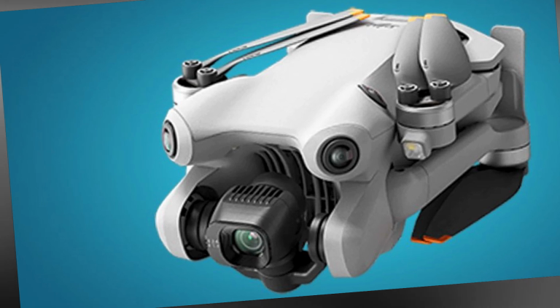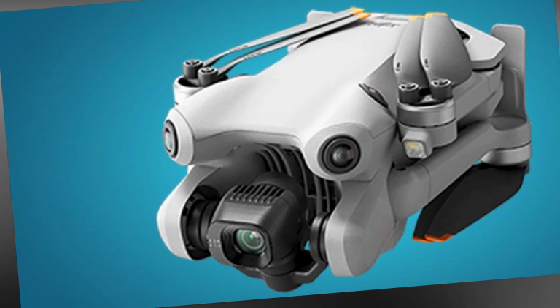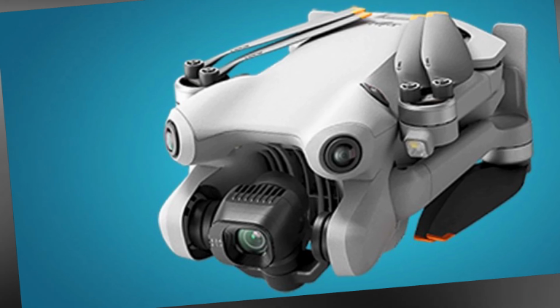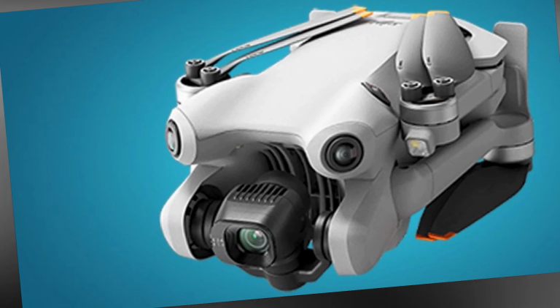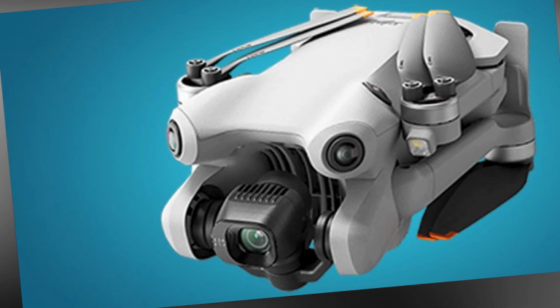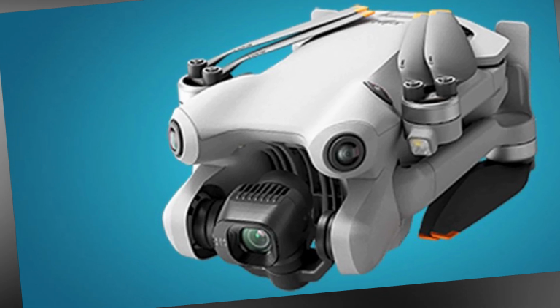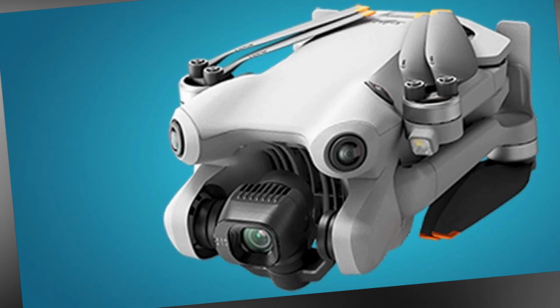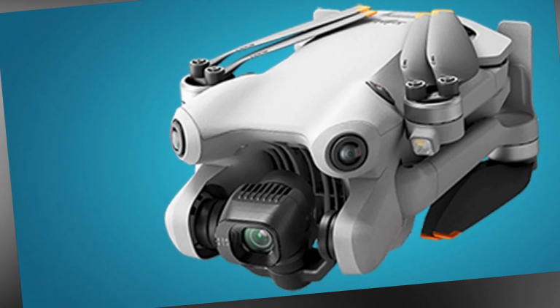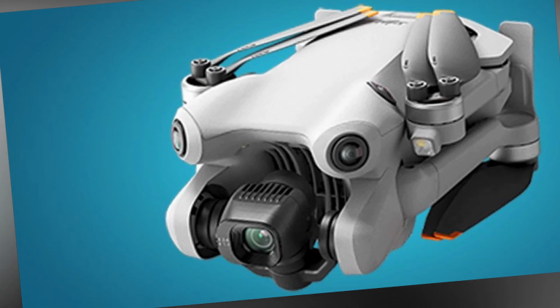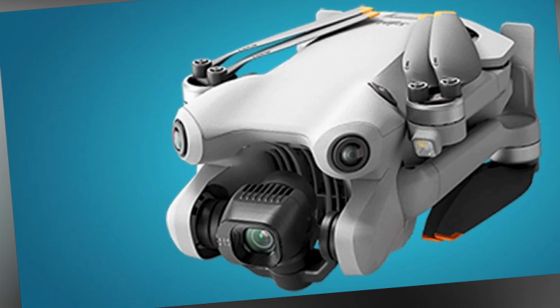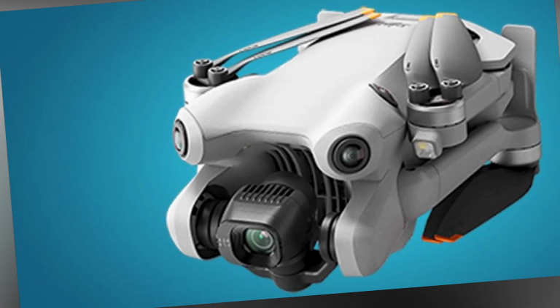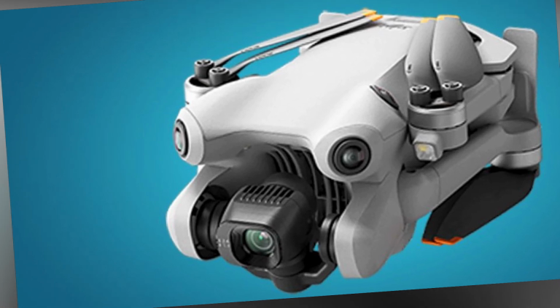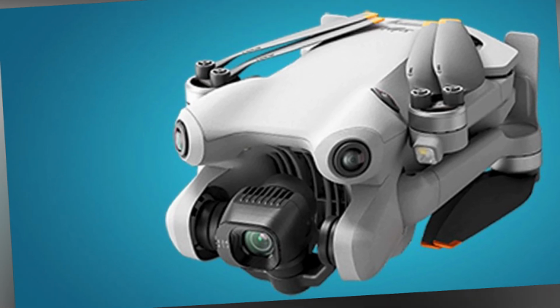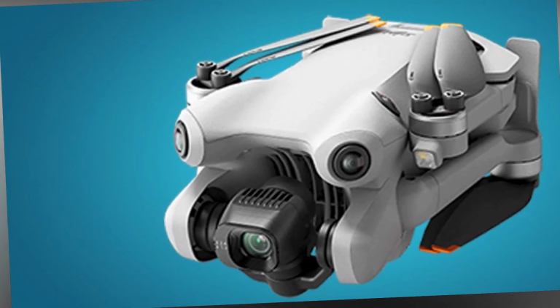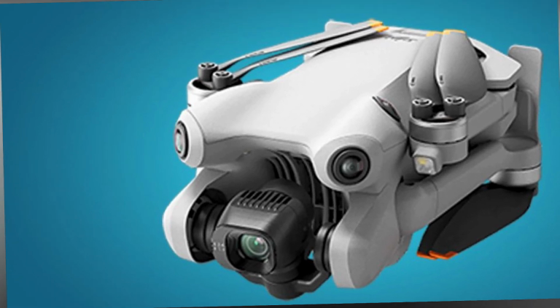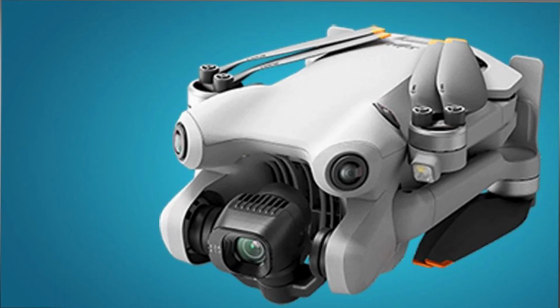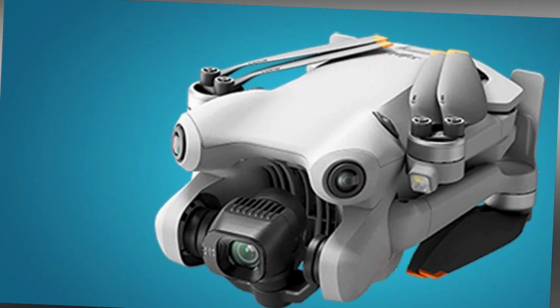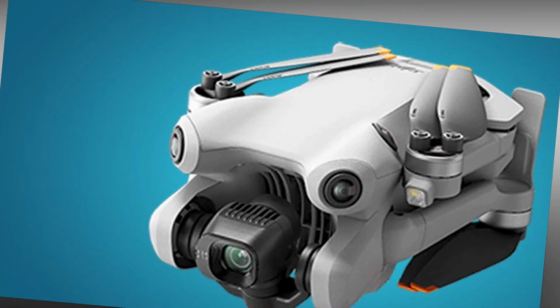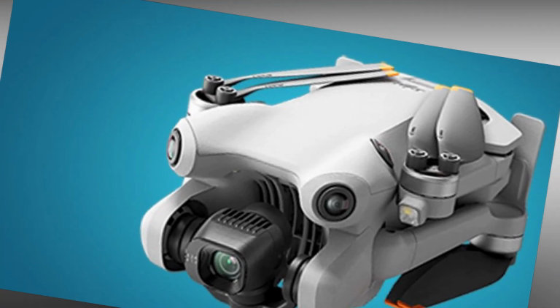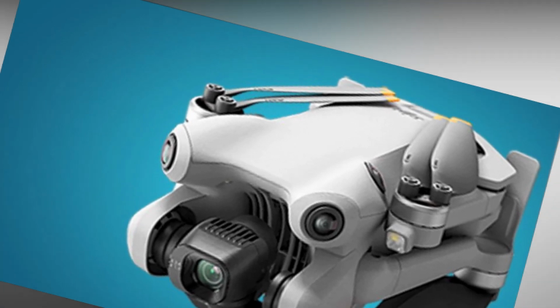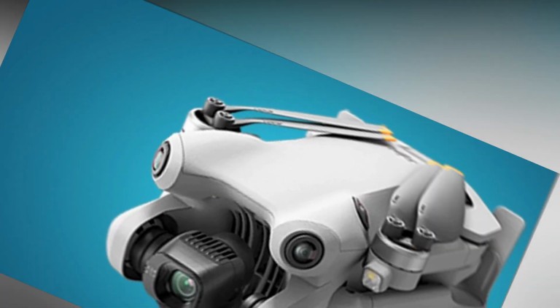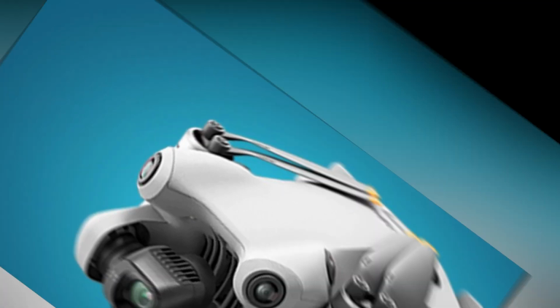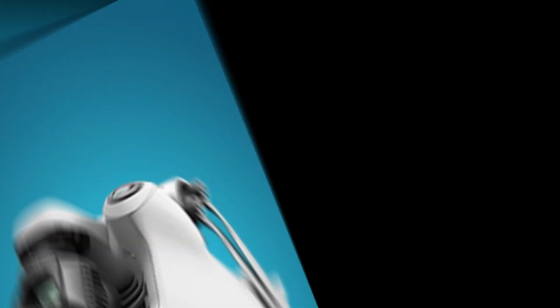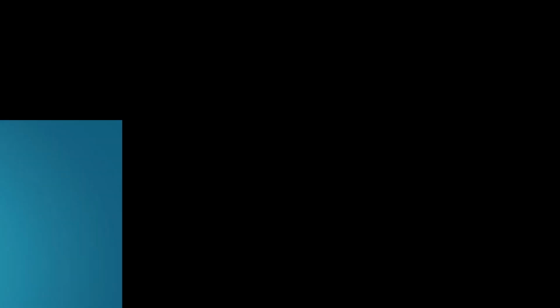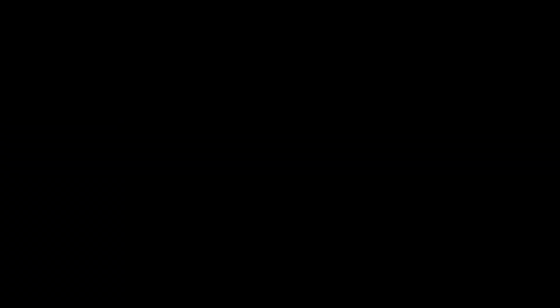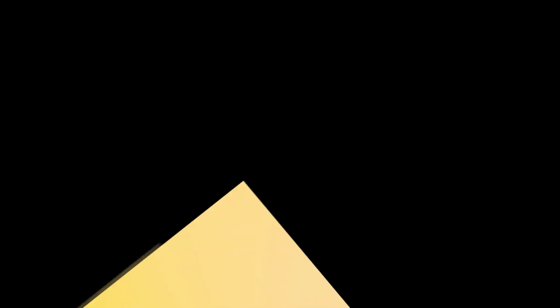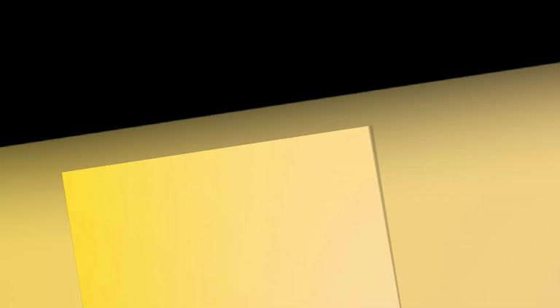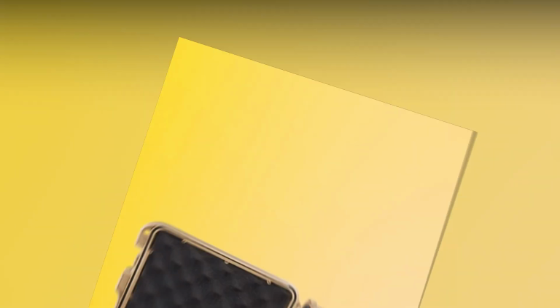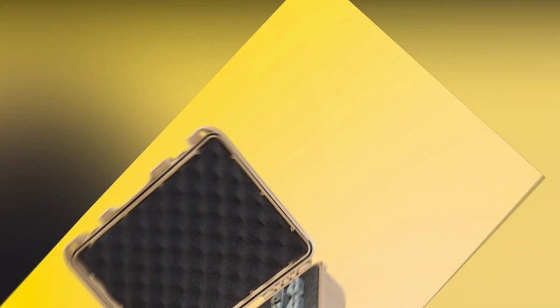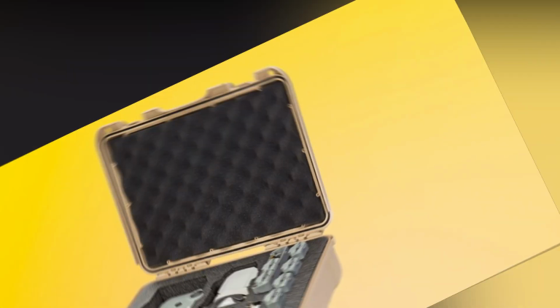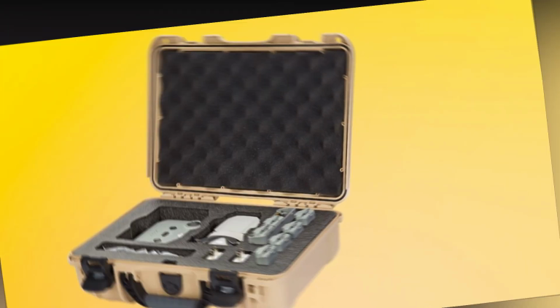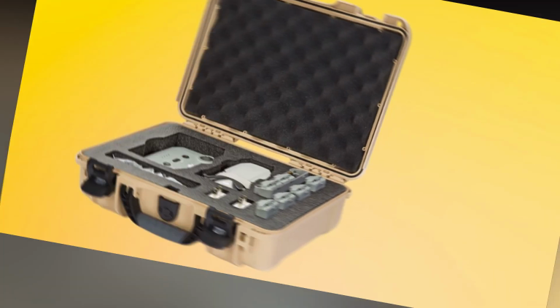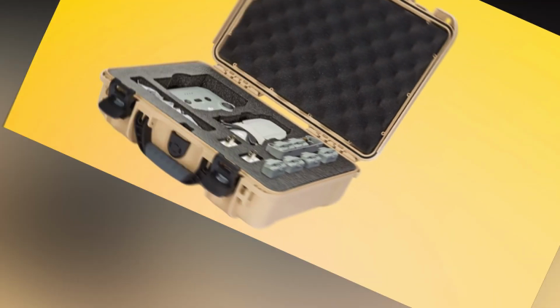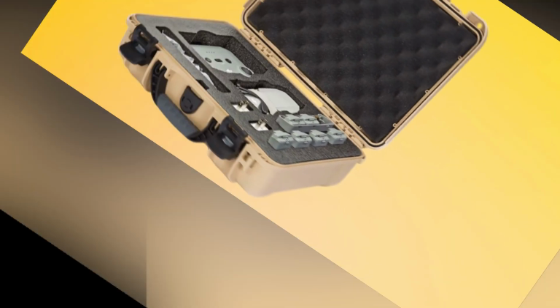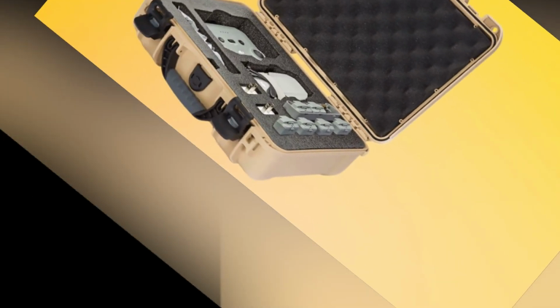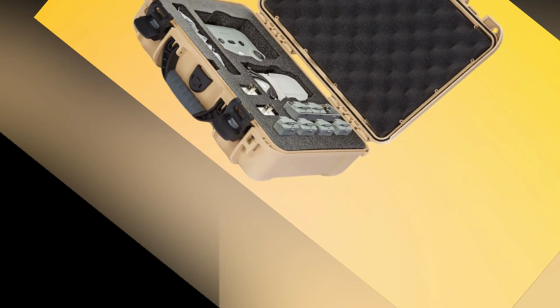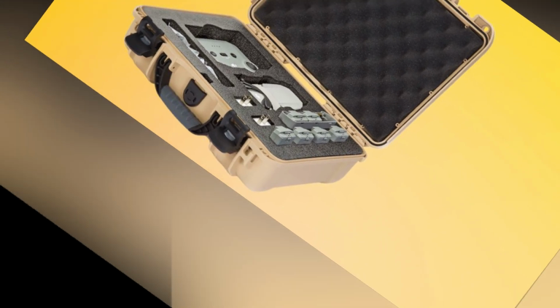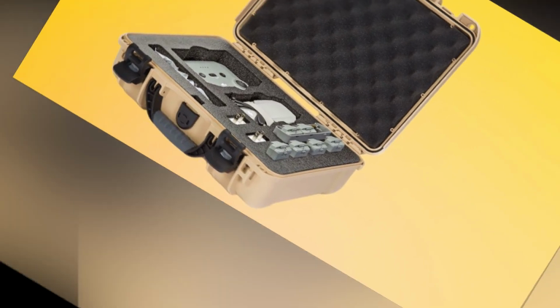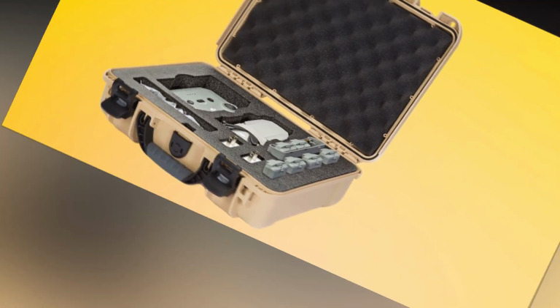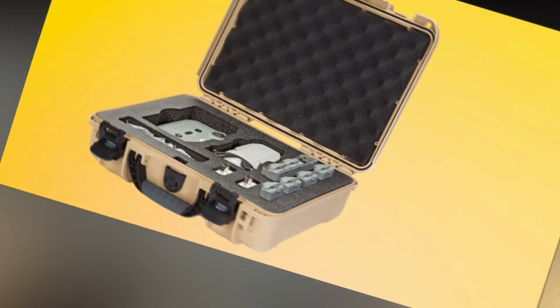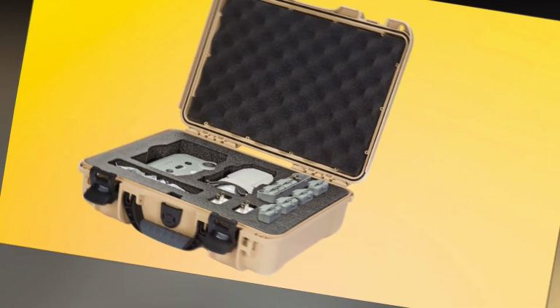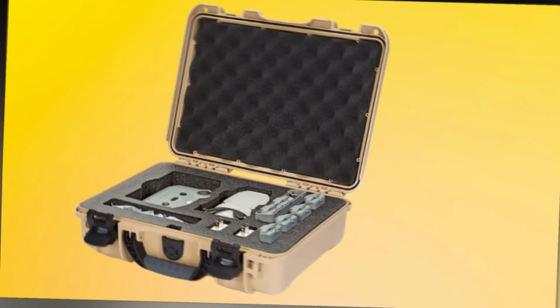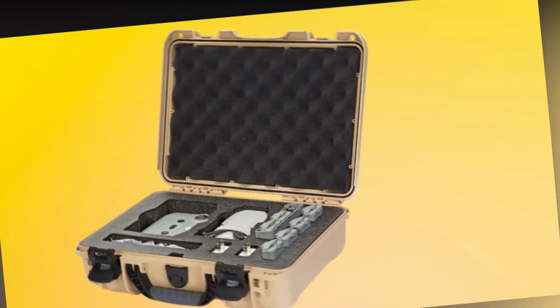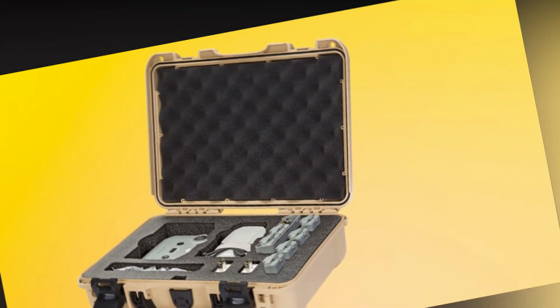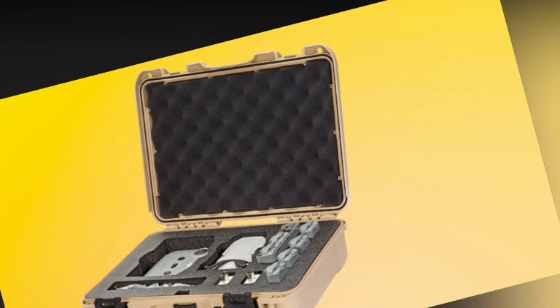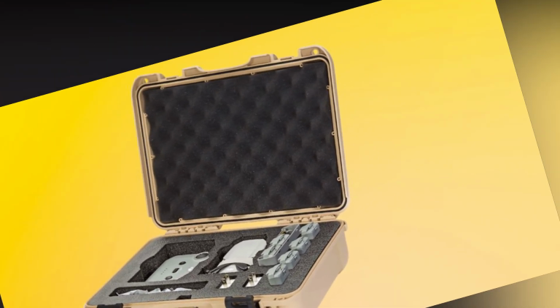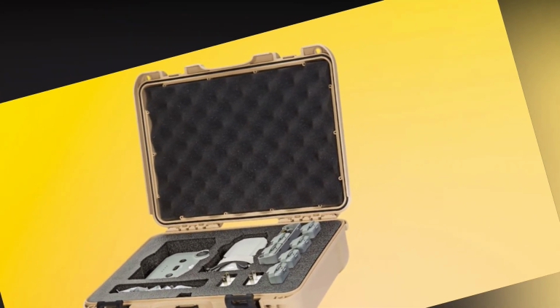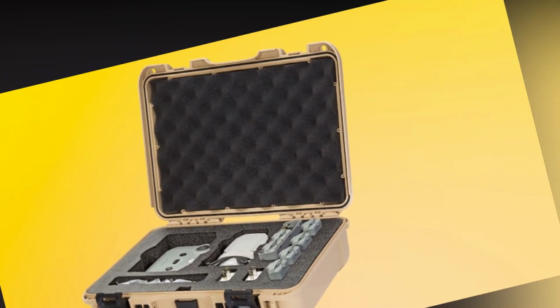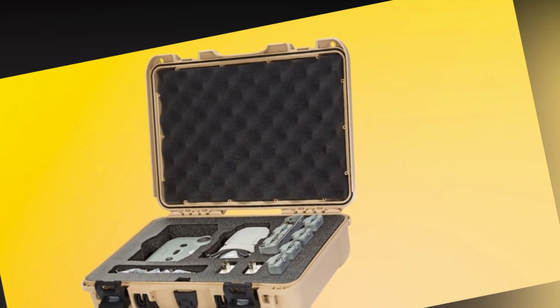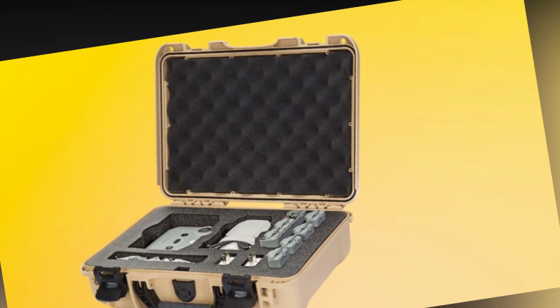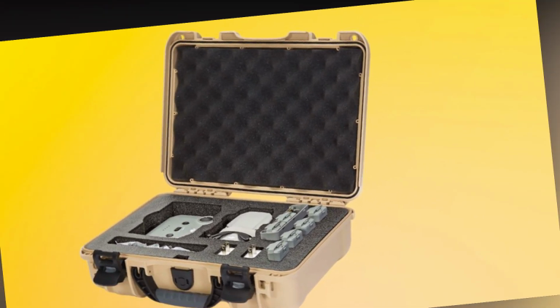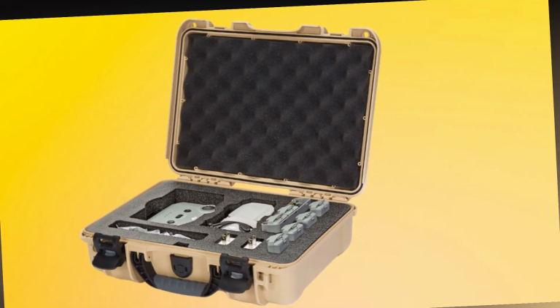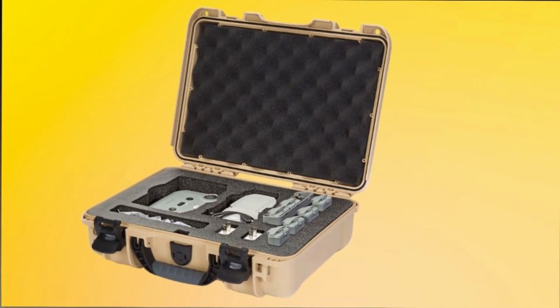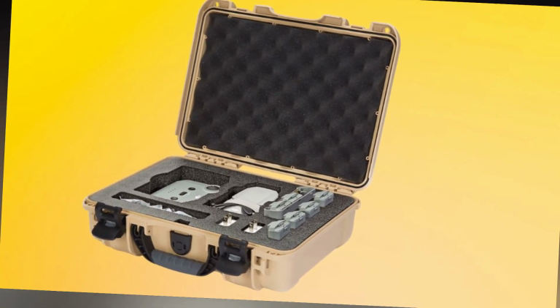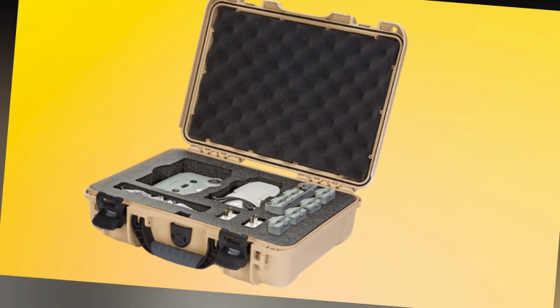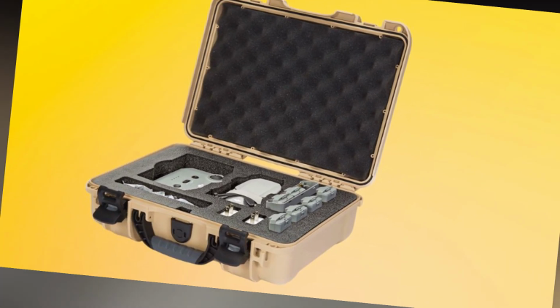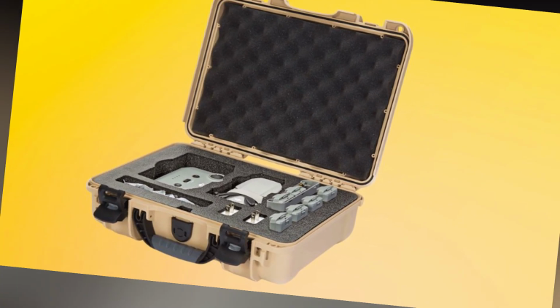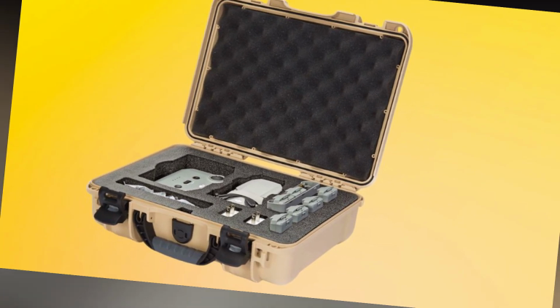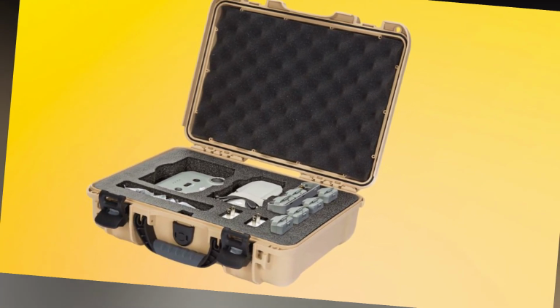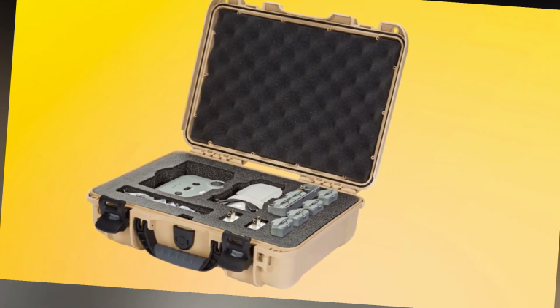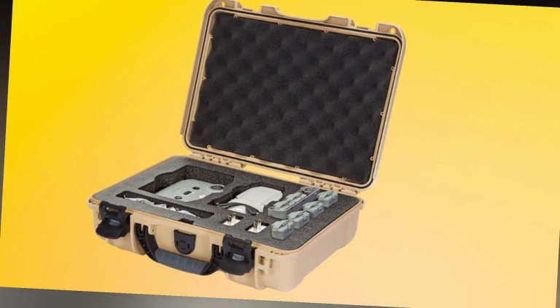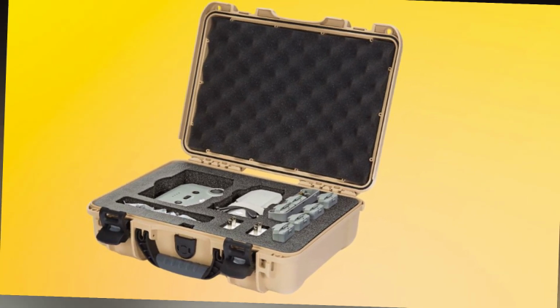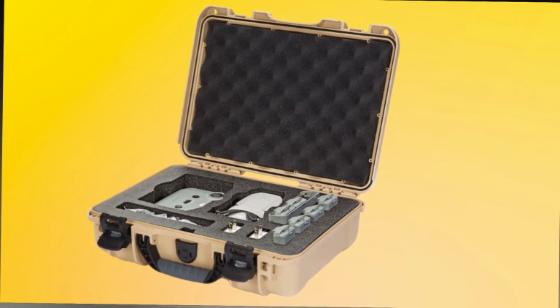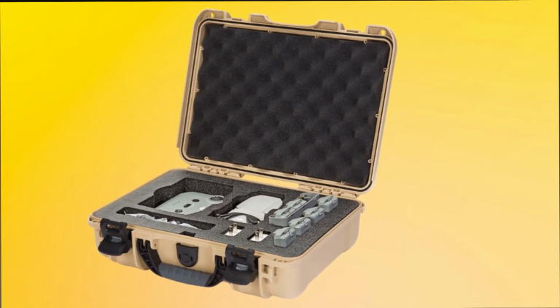This feature is especially valuable for first-time users who want to focus on capturing great shots without worrying about obstacles.